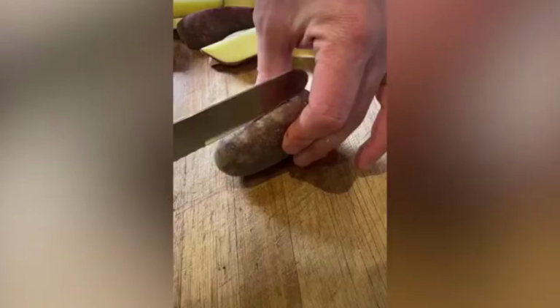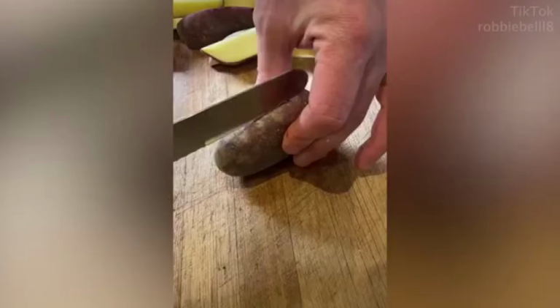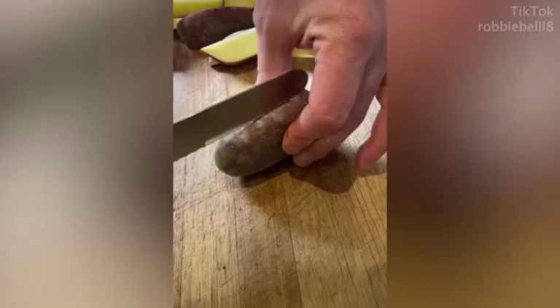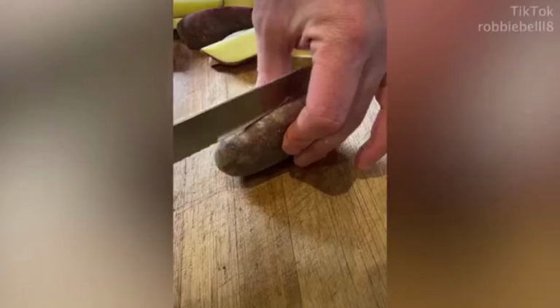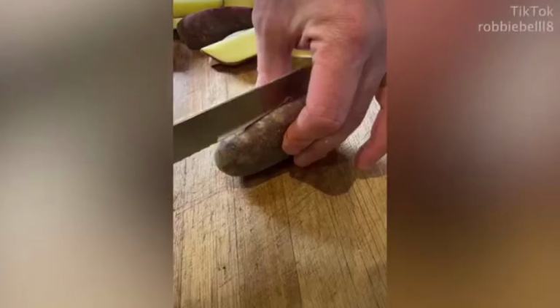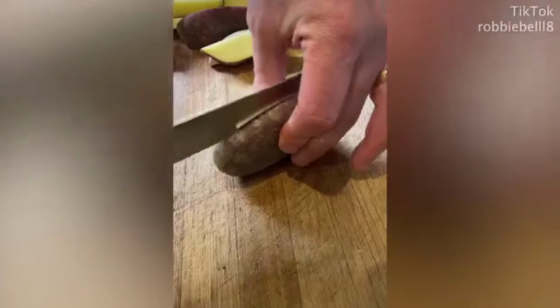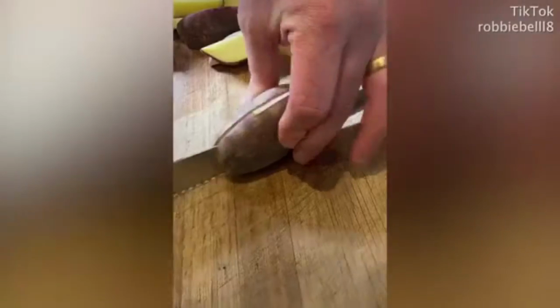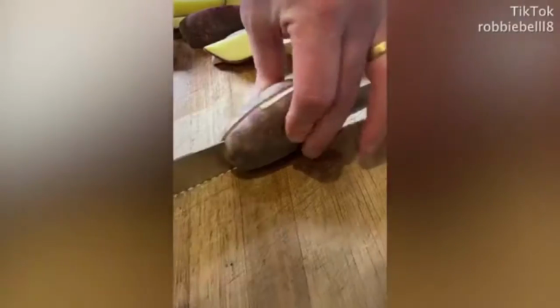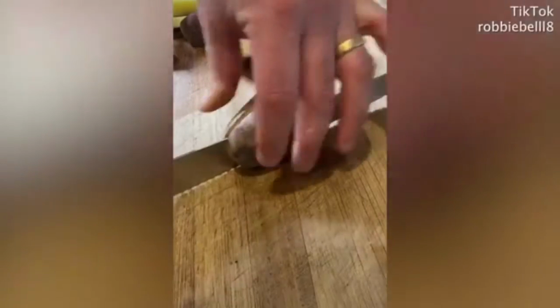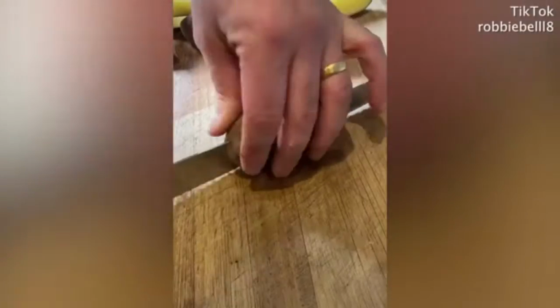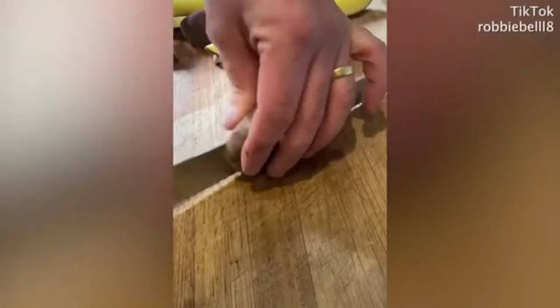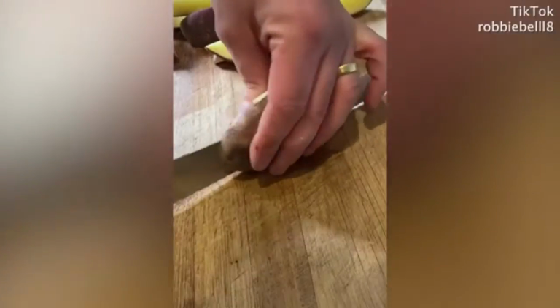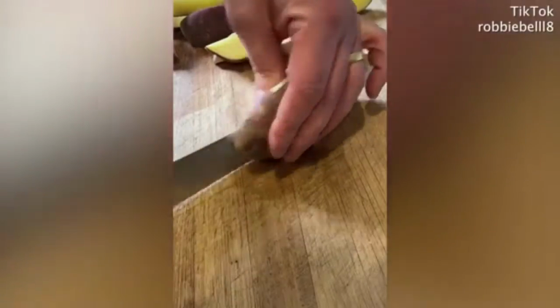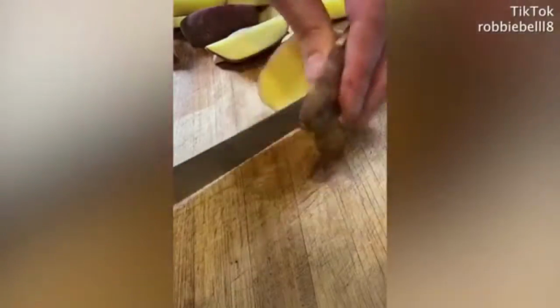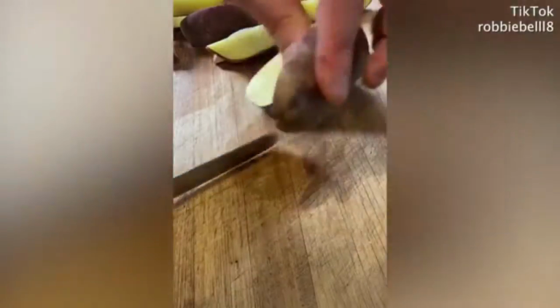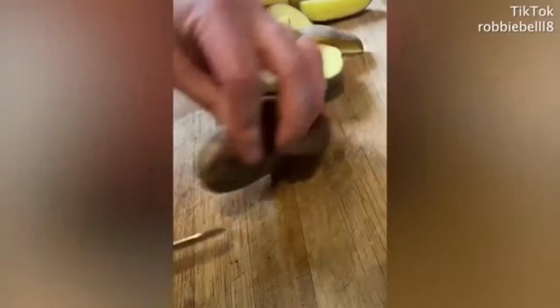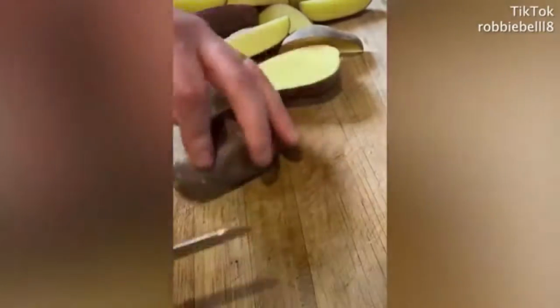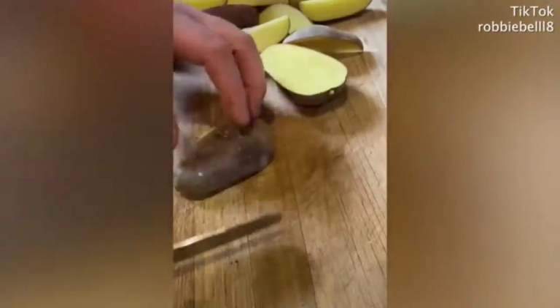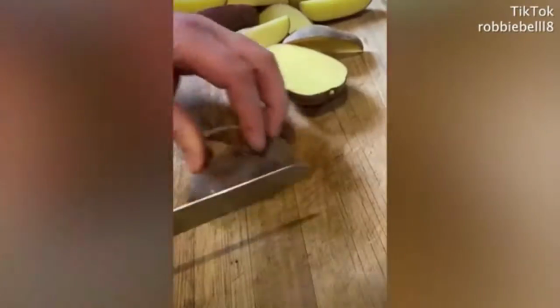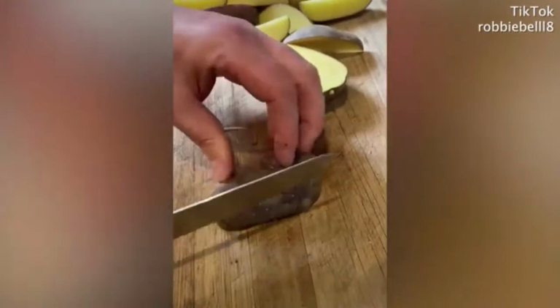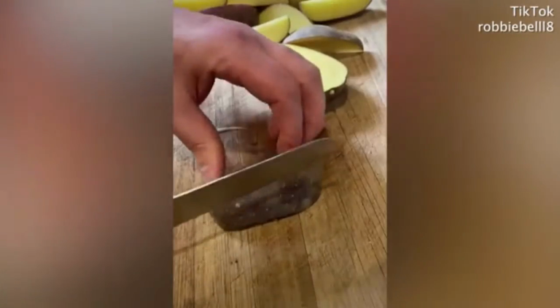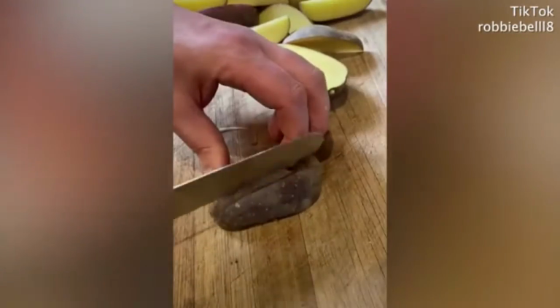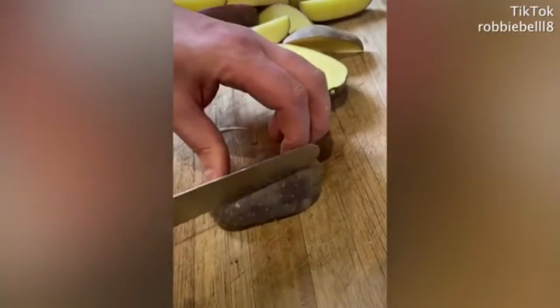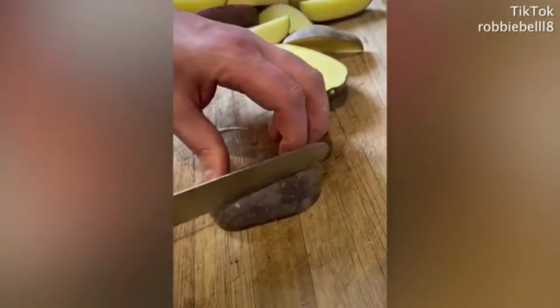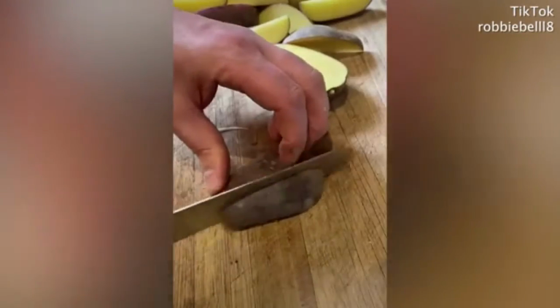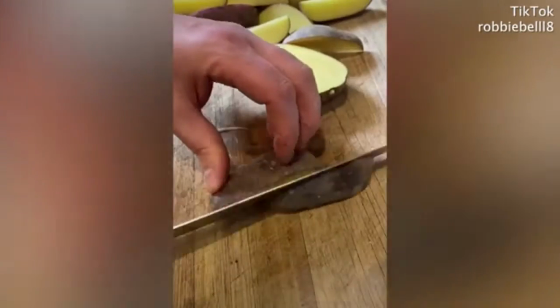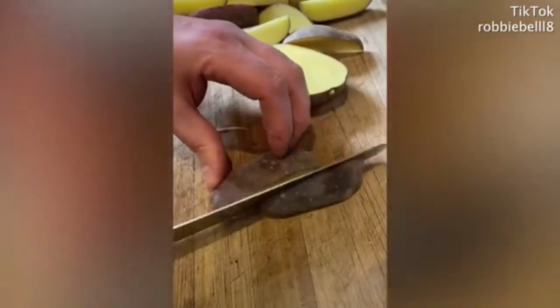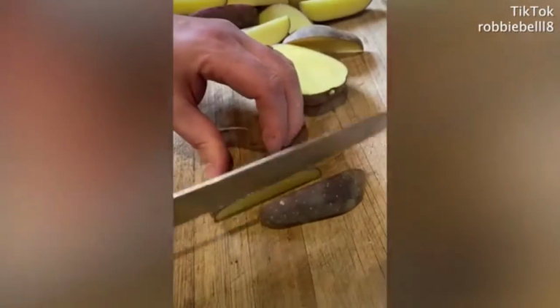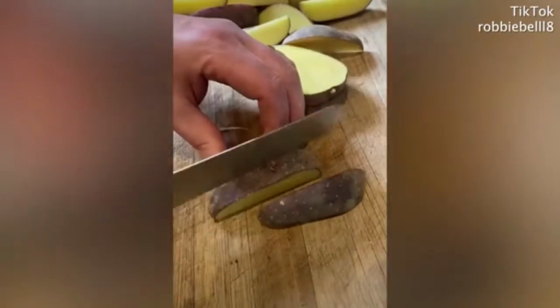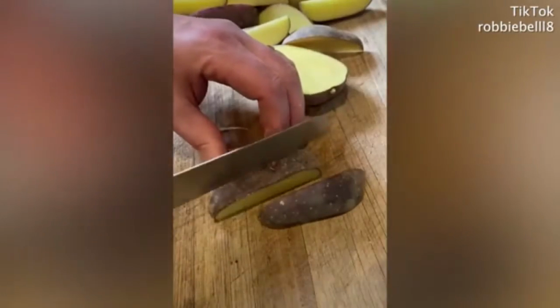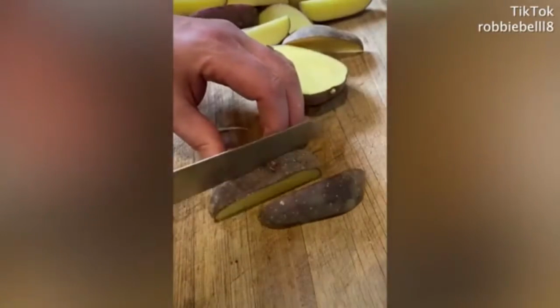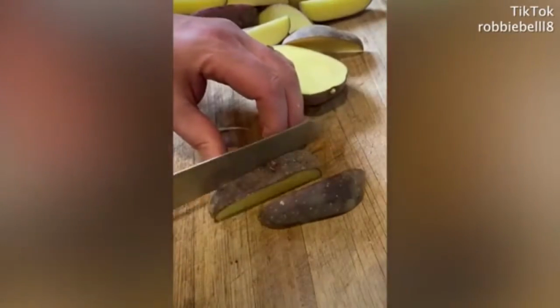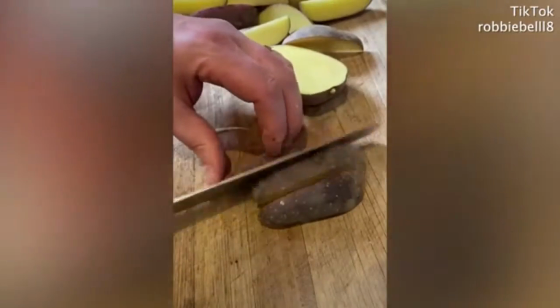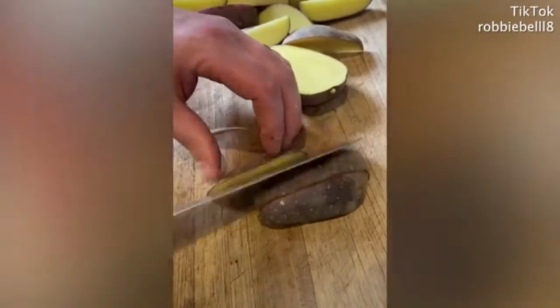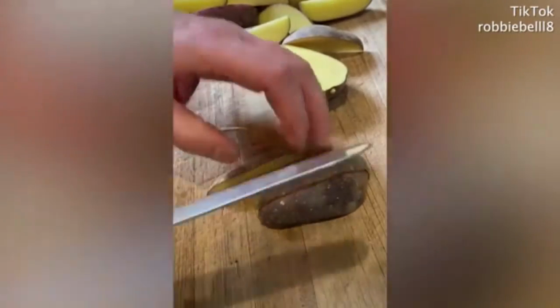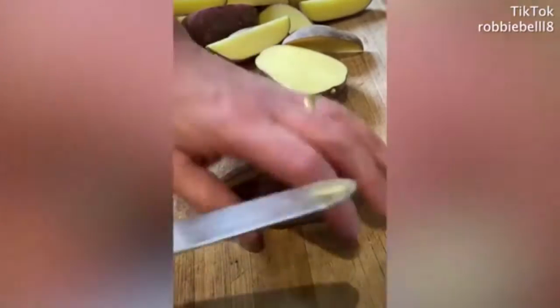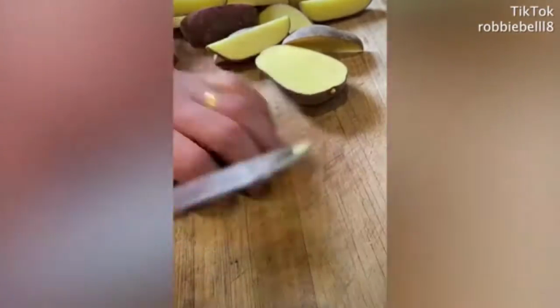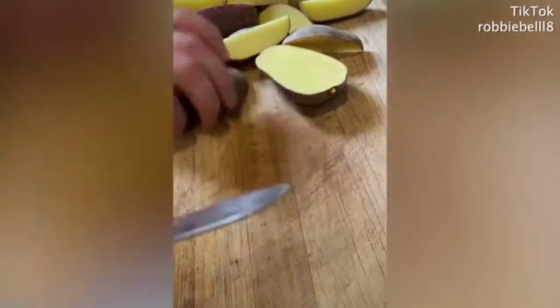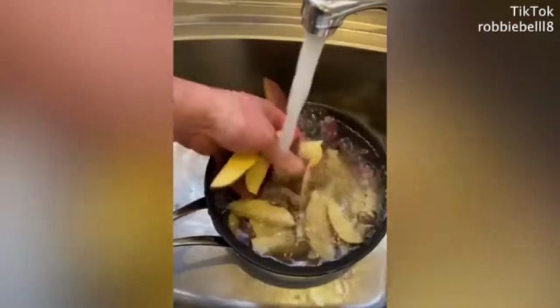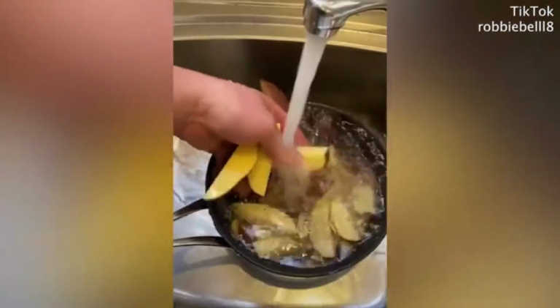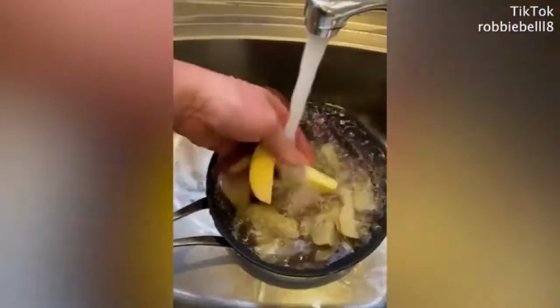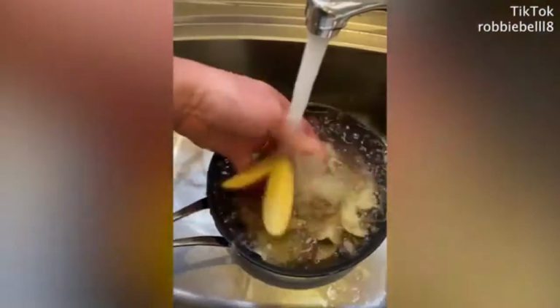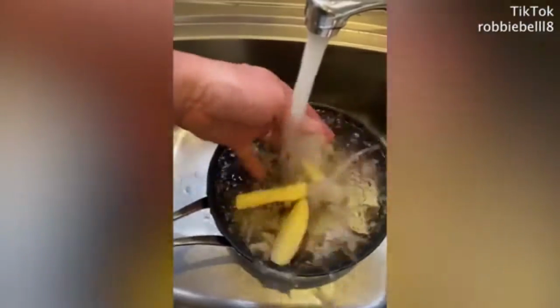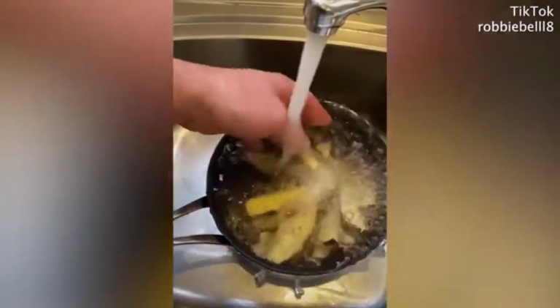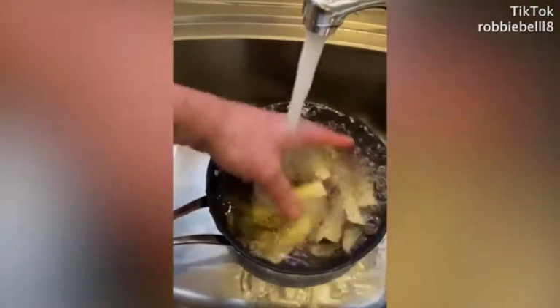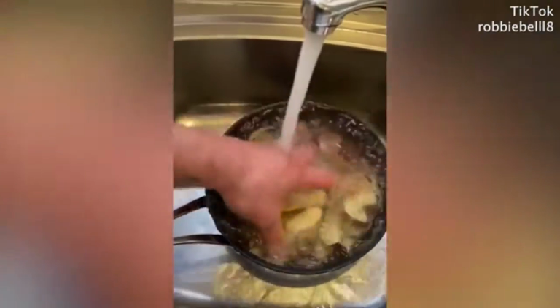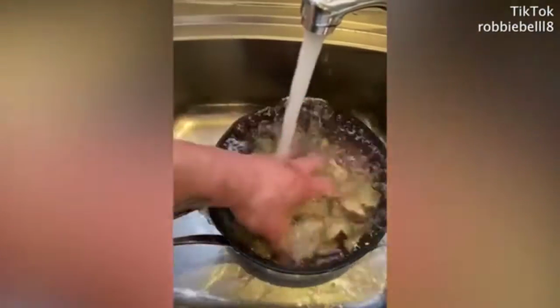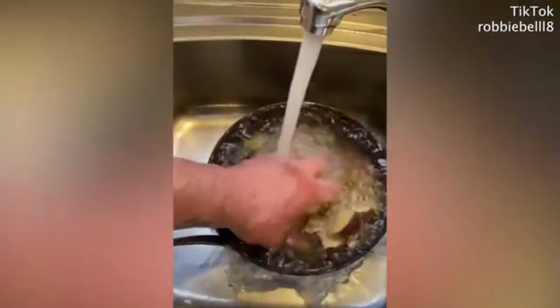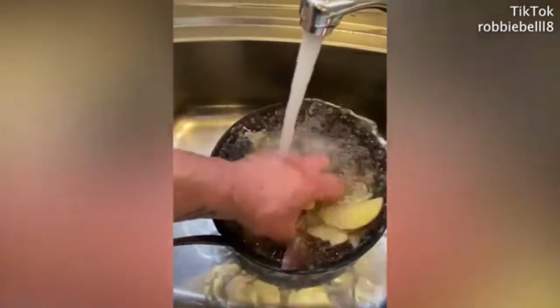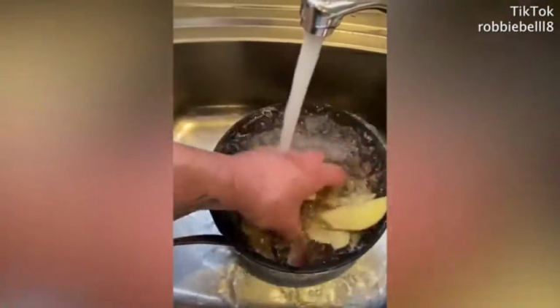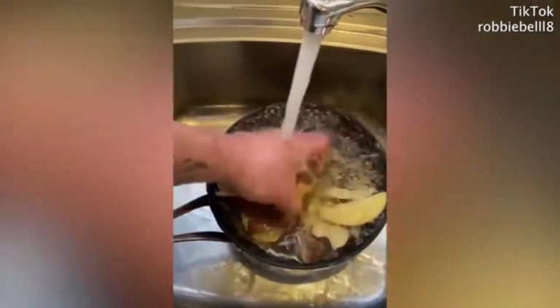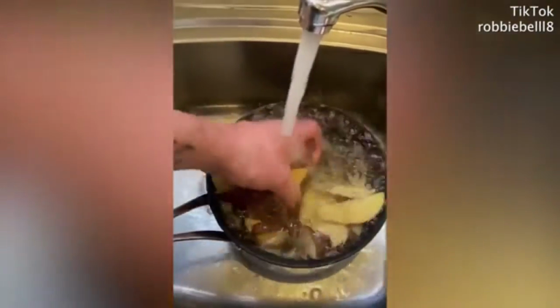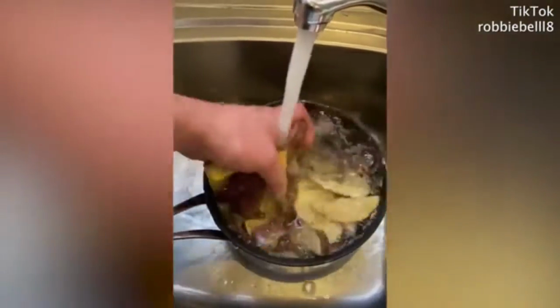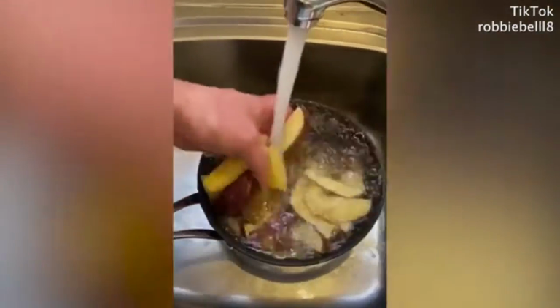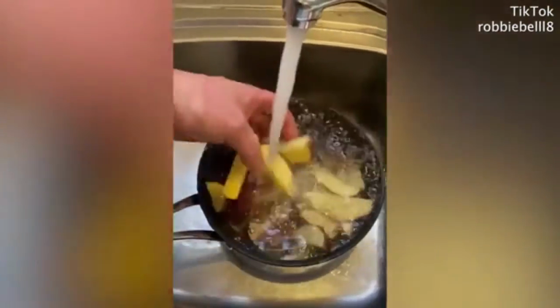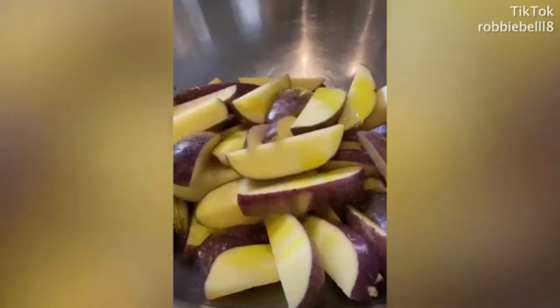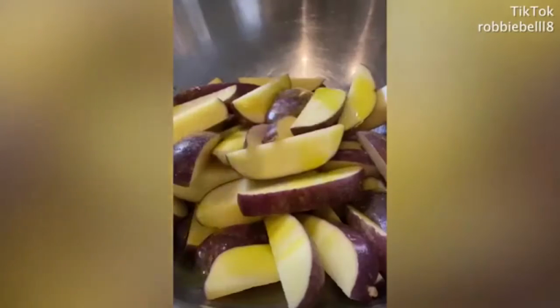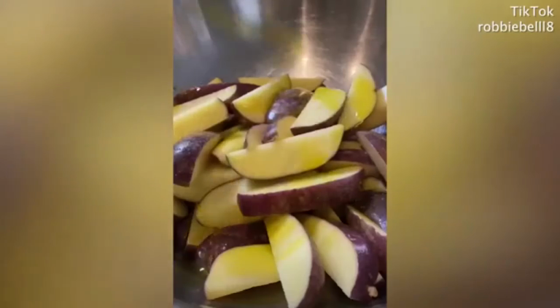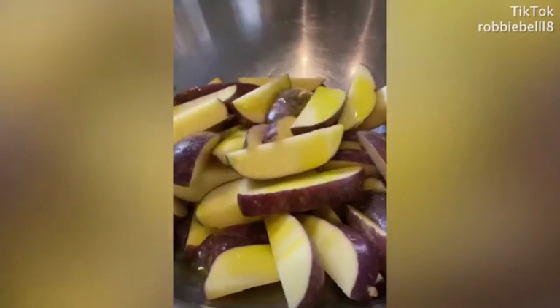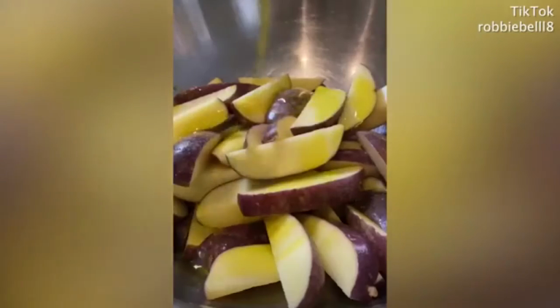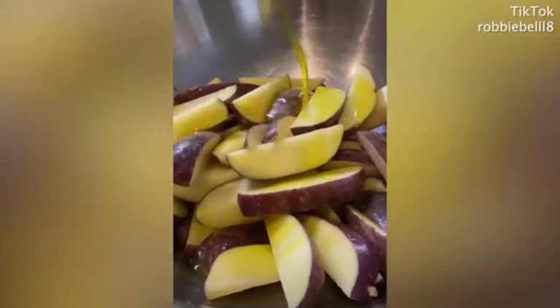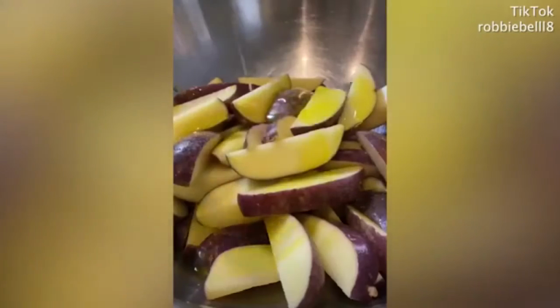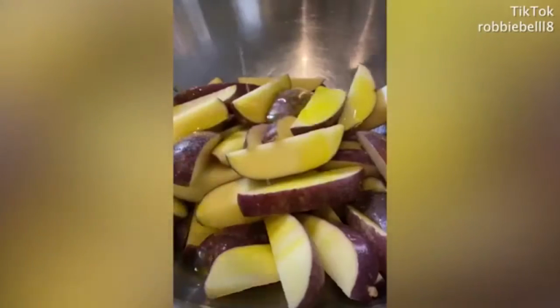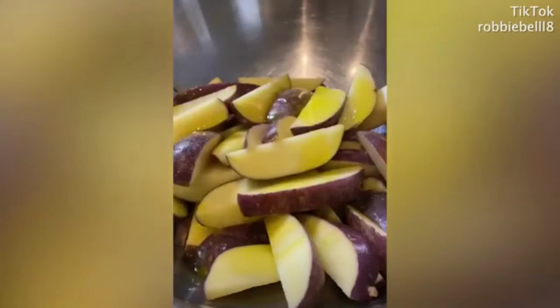We've got to stop buying oven chips. Buy some potatoes, cut them into chips, give them a wash, and drizzle with olive oil.